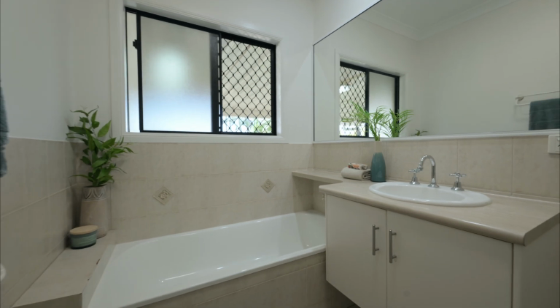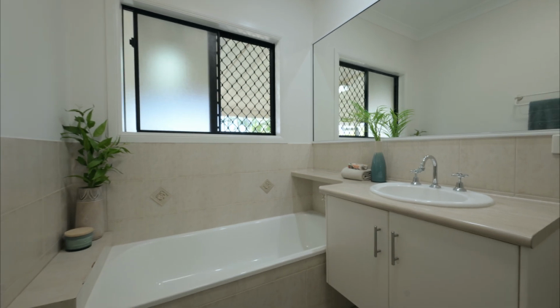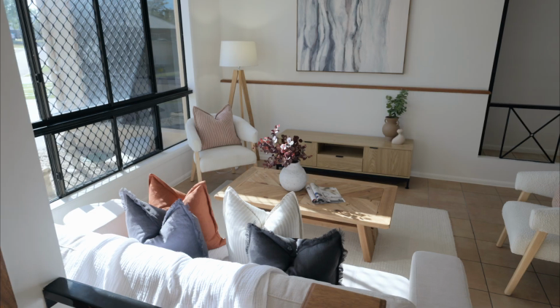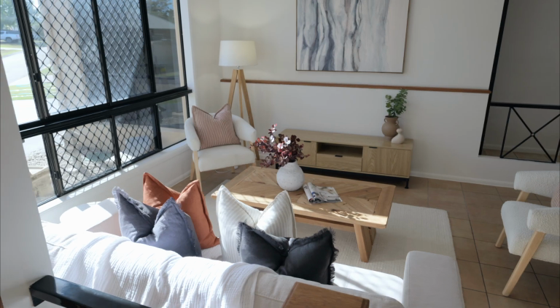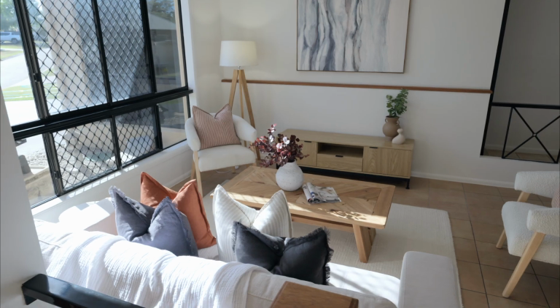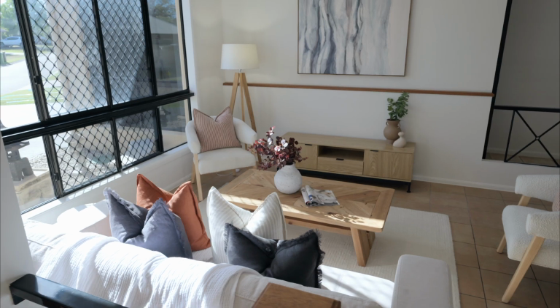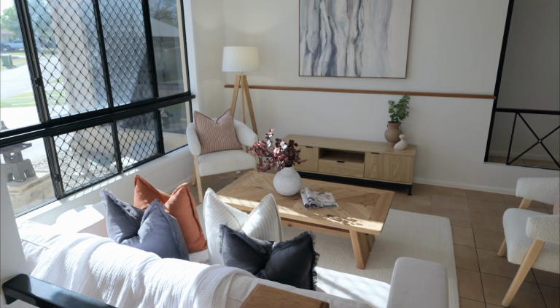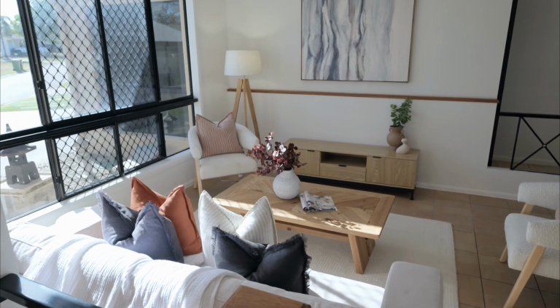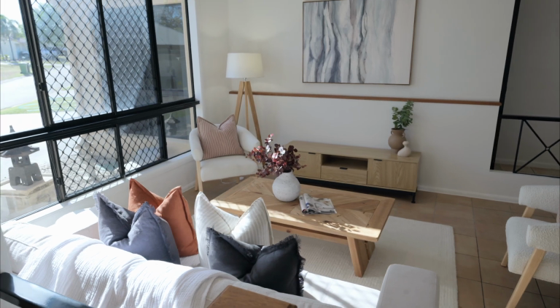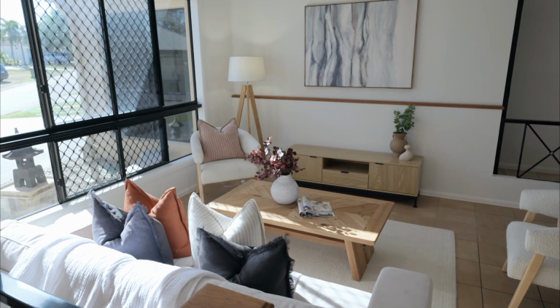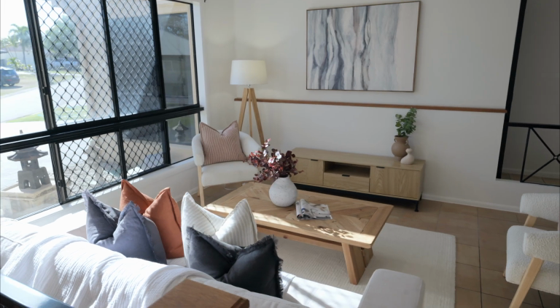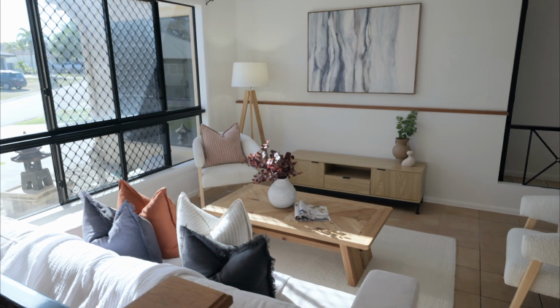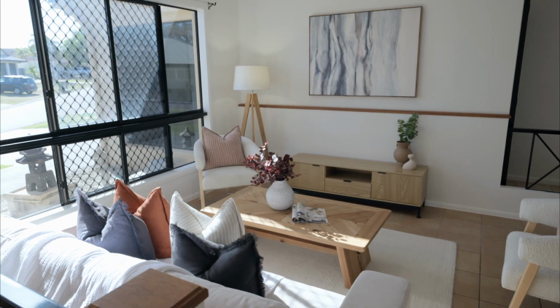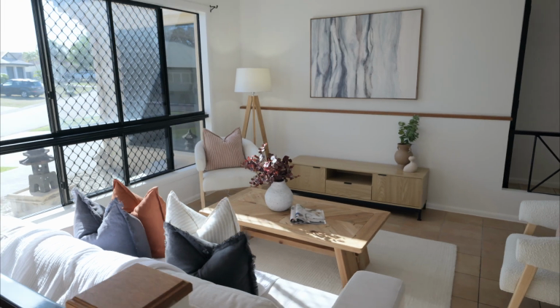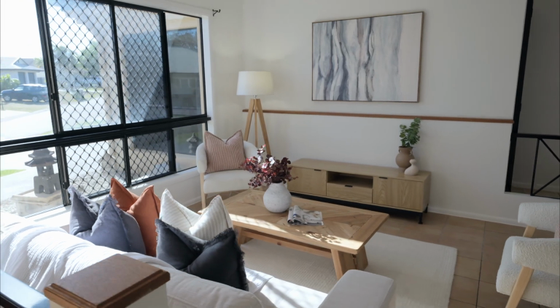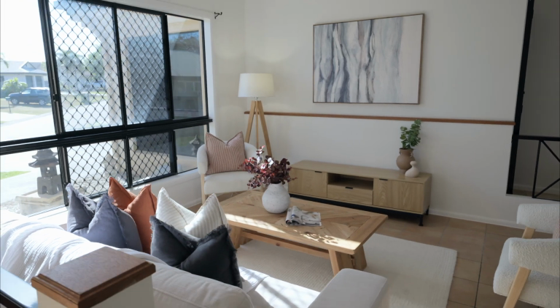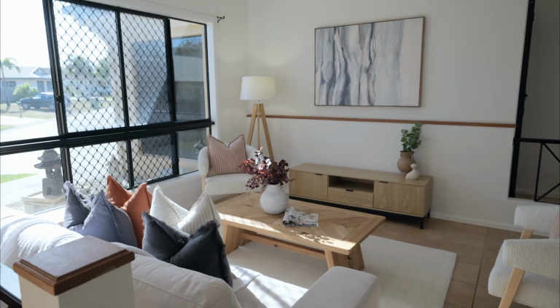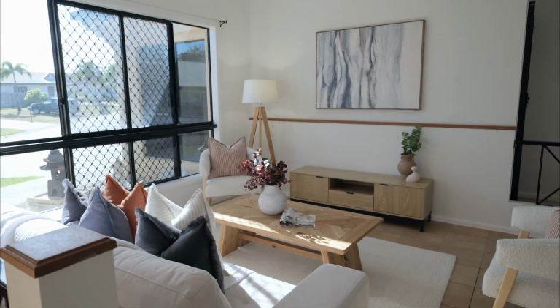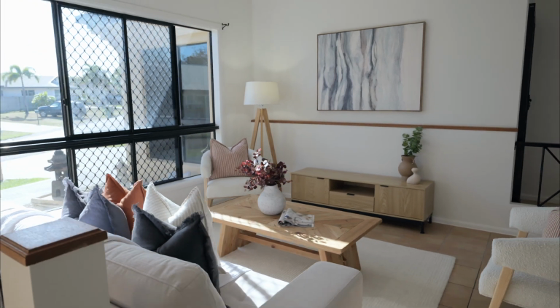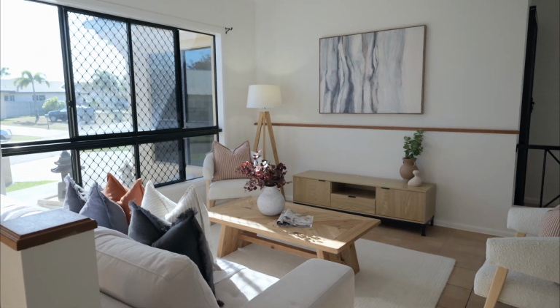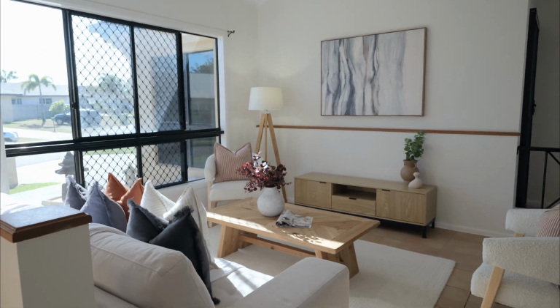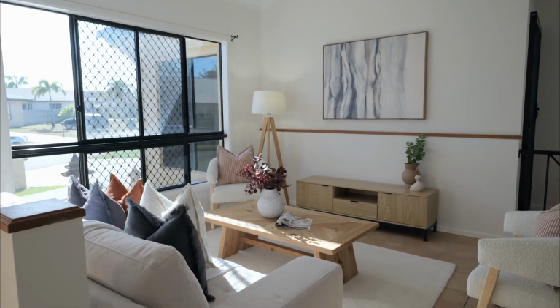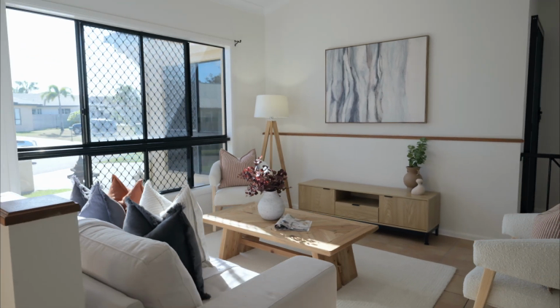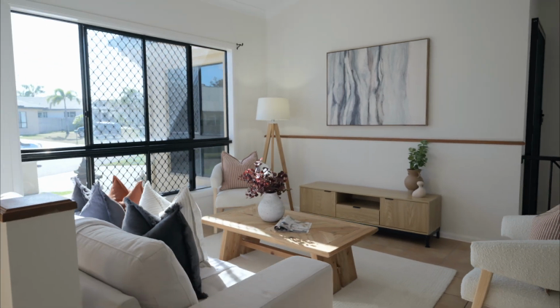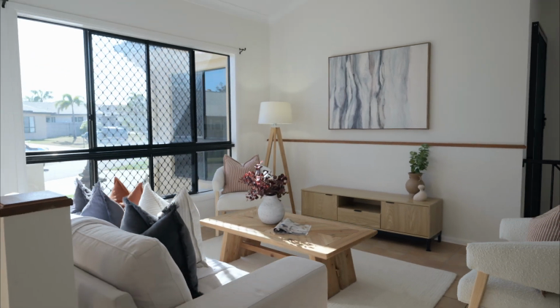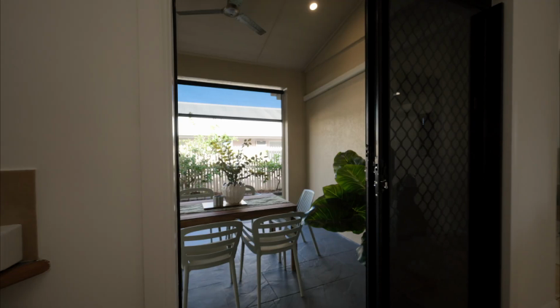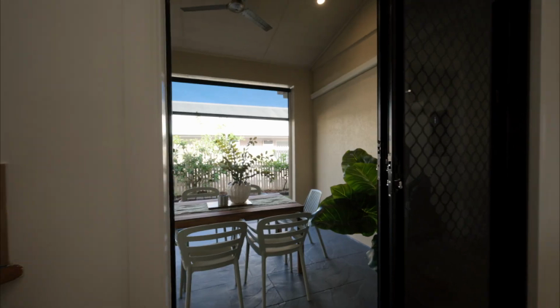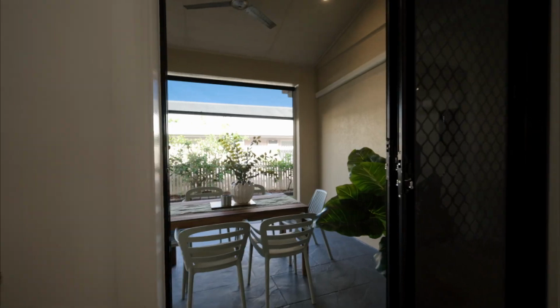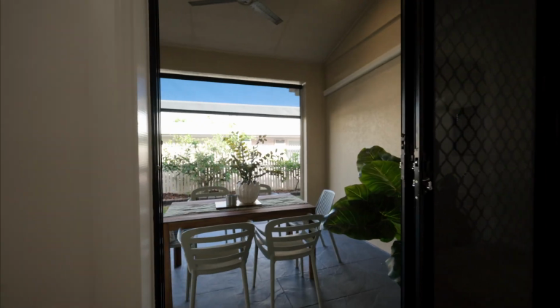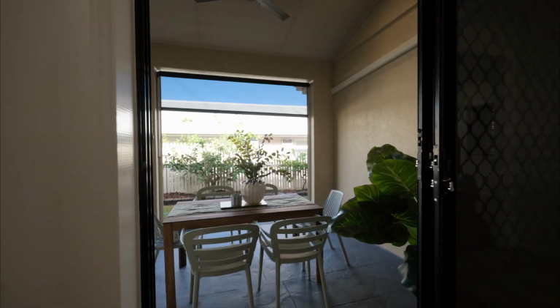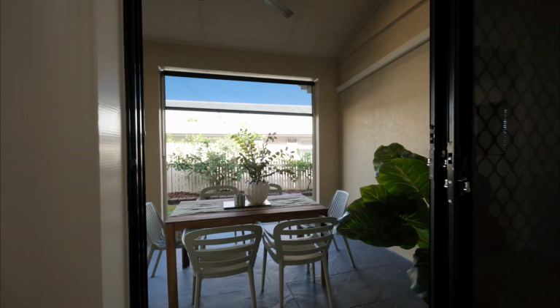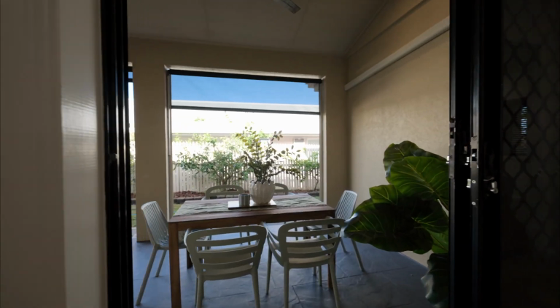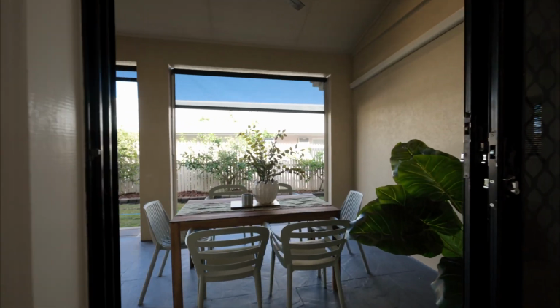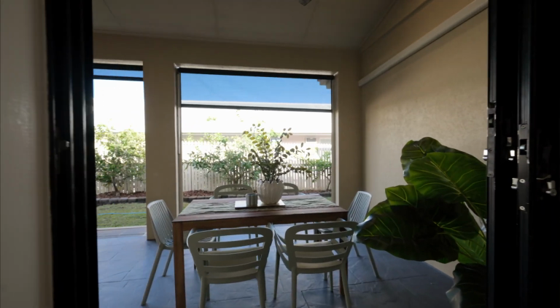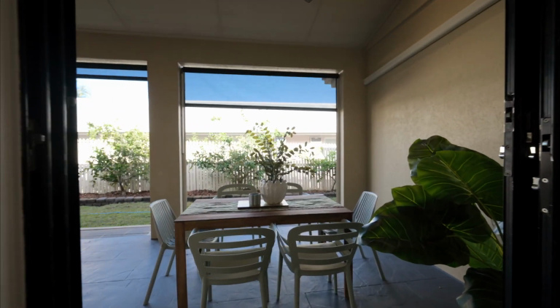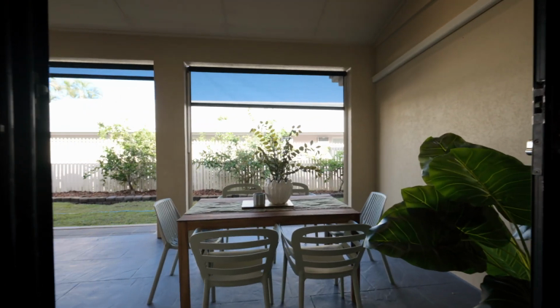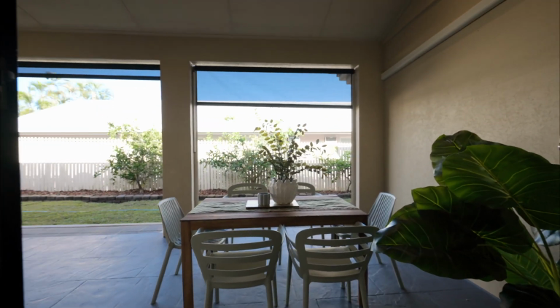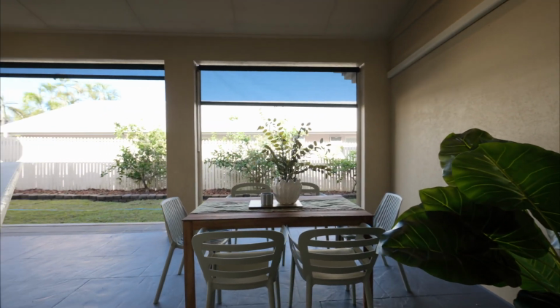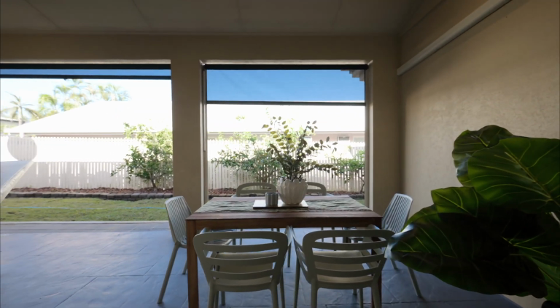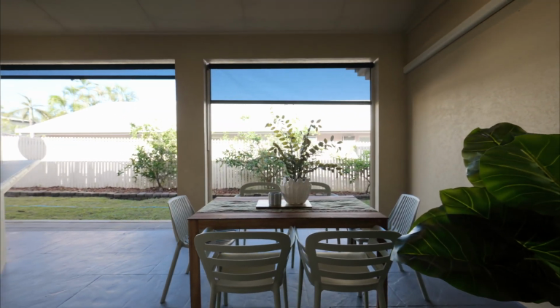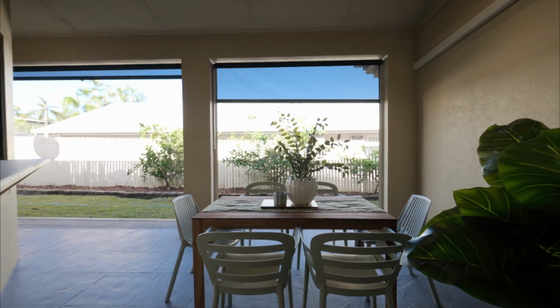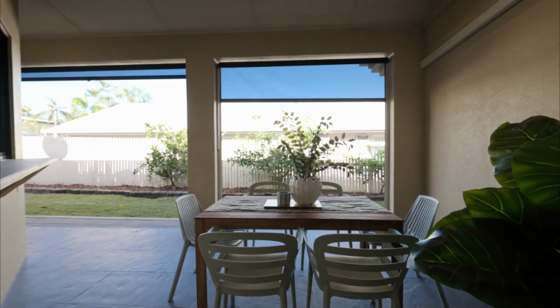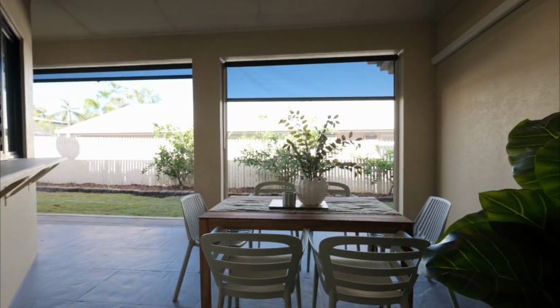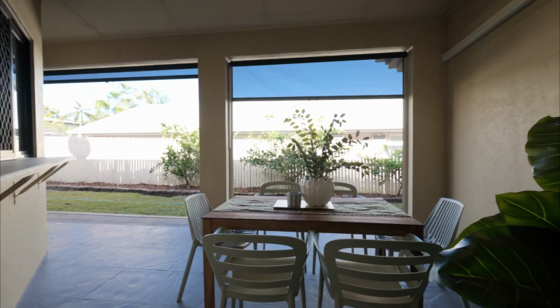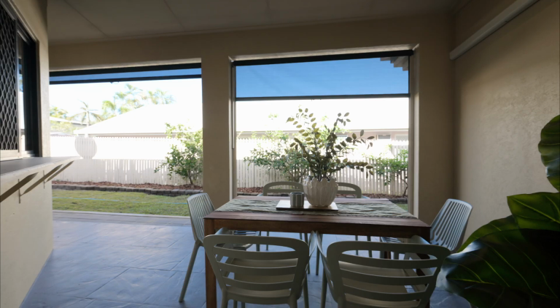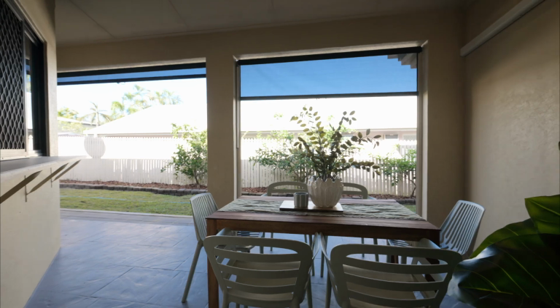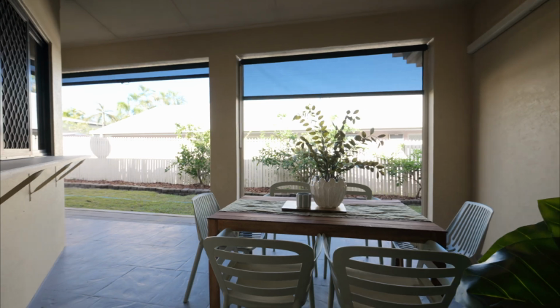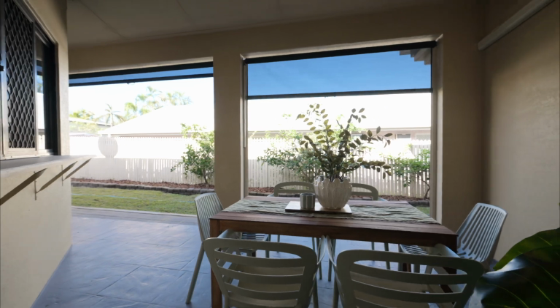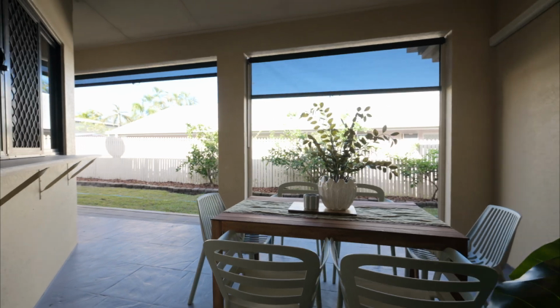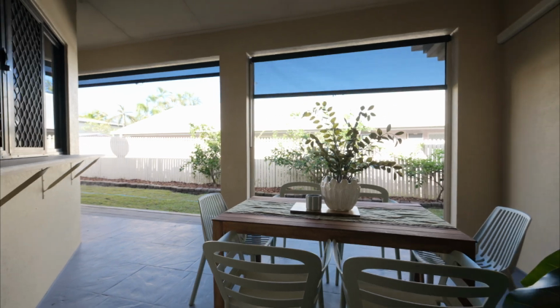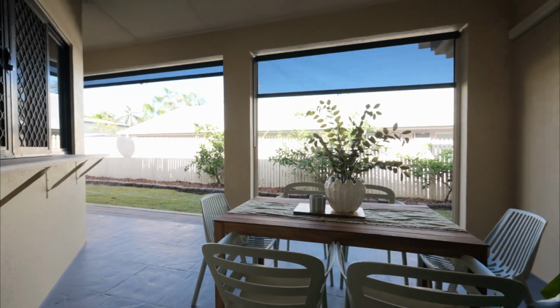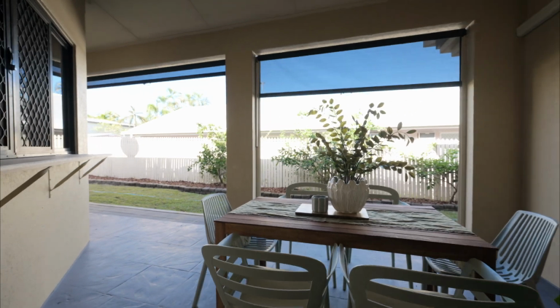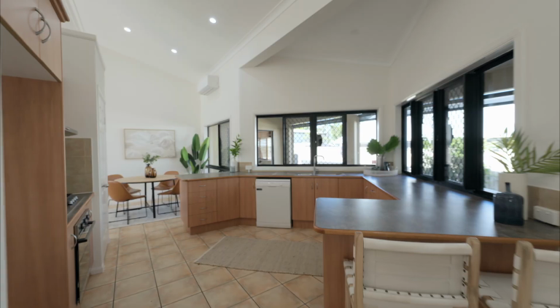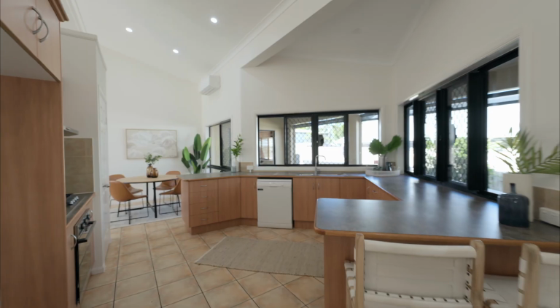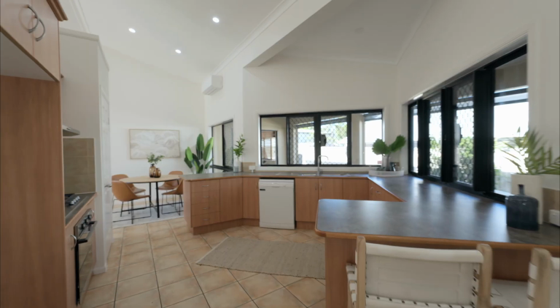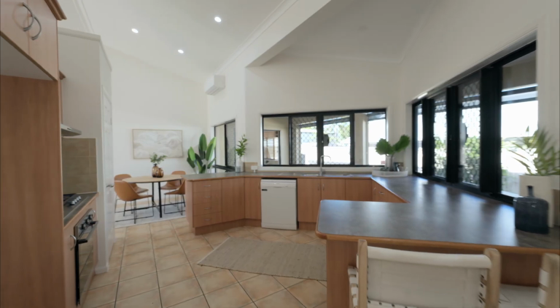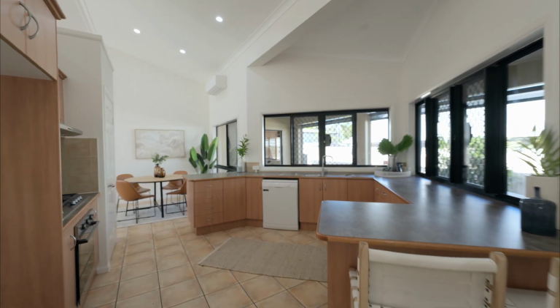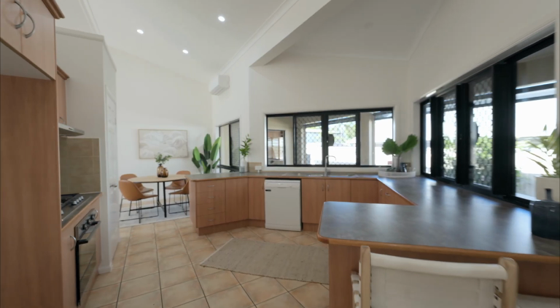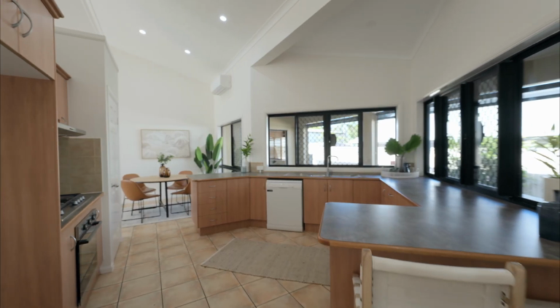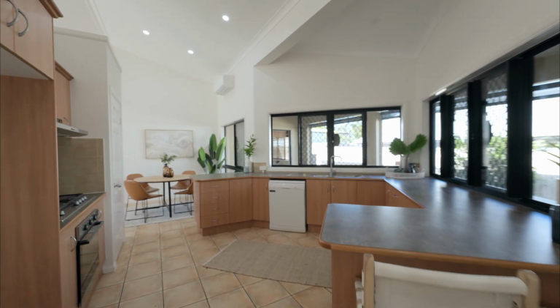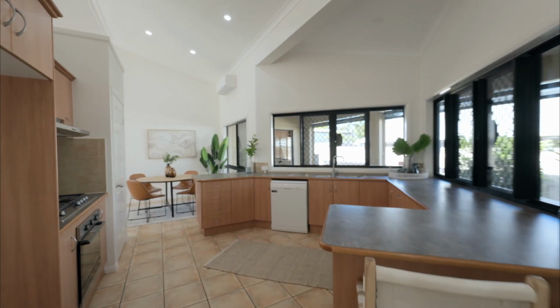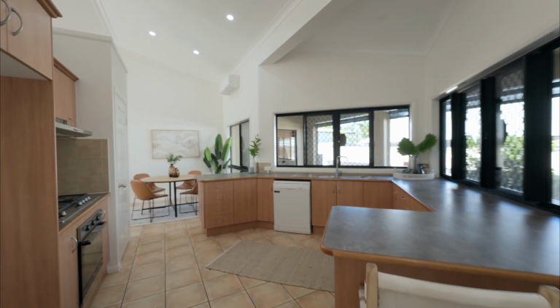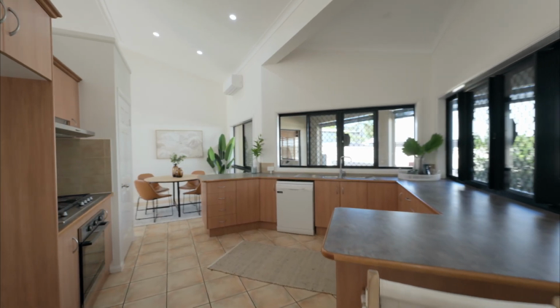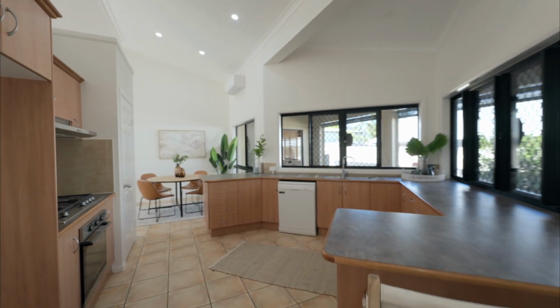The kitchen has two servery windows, one to each patio, alongside a massive pantry and five burner gas cooktop.